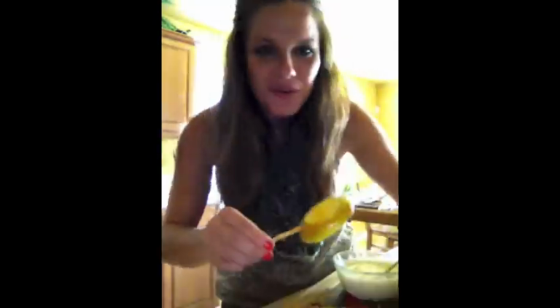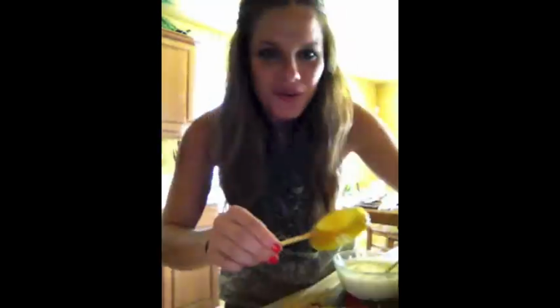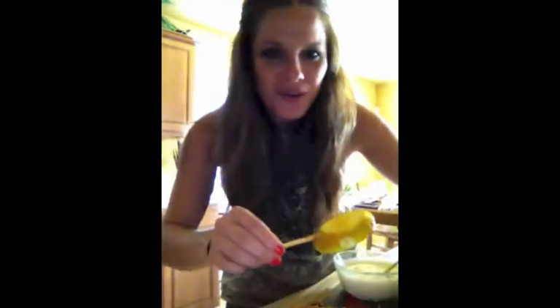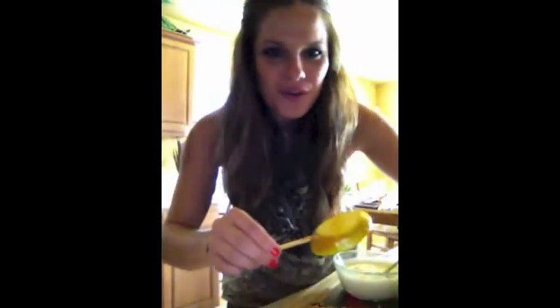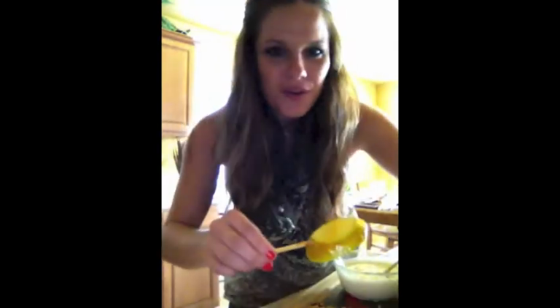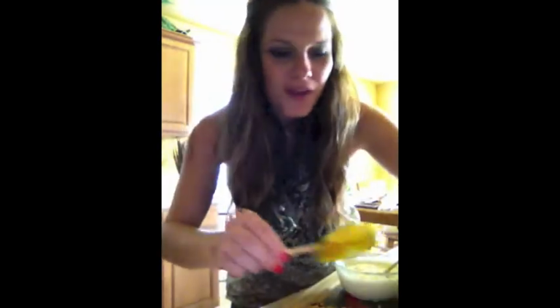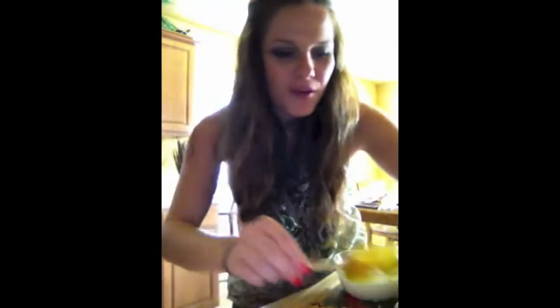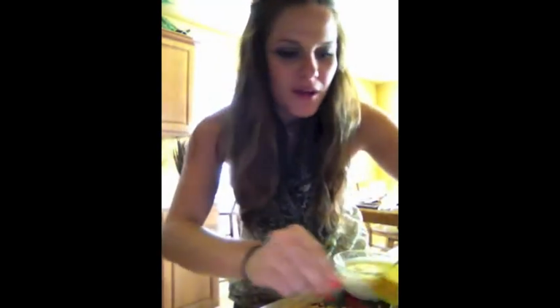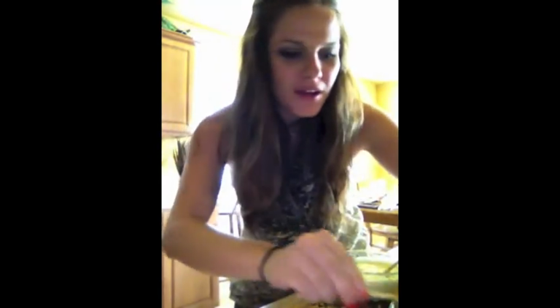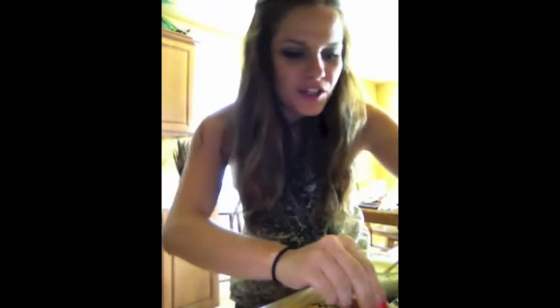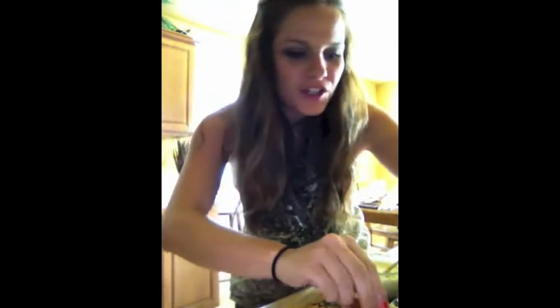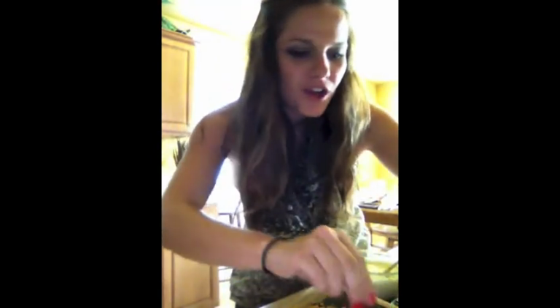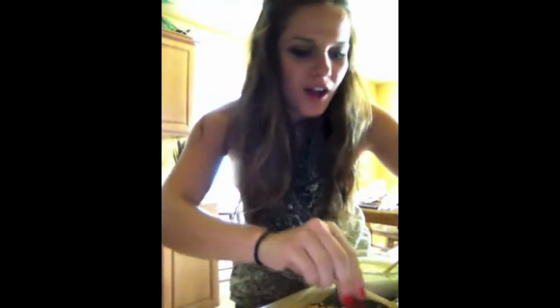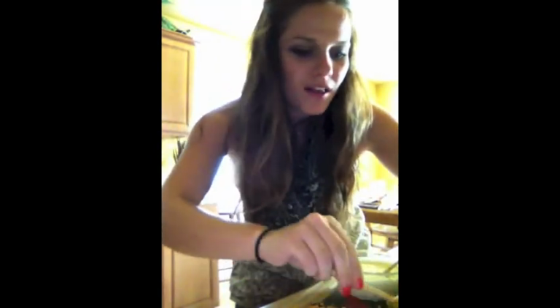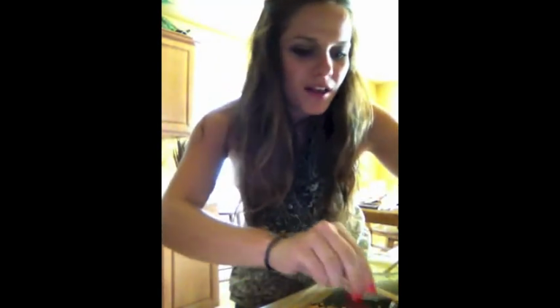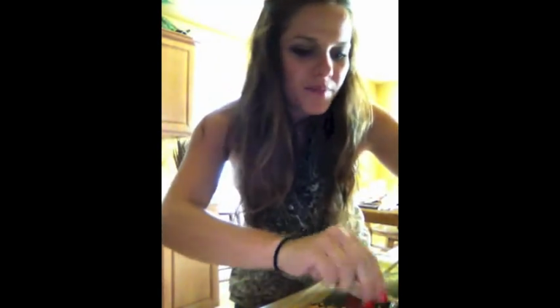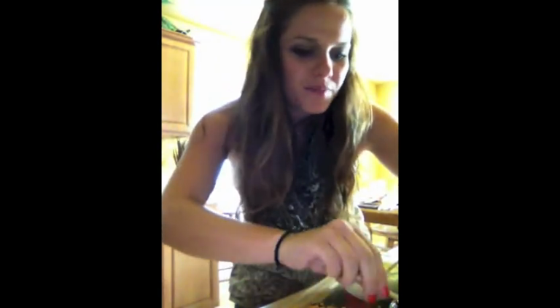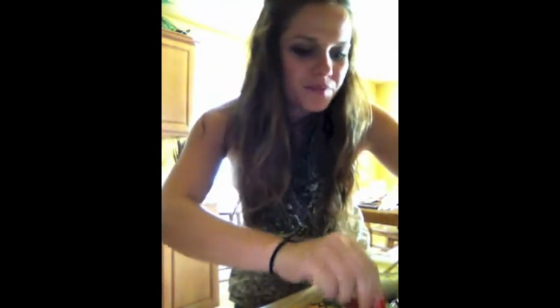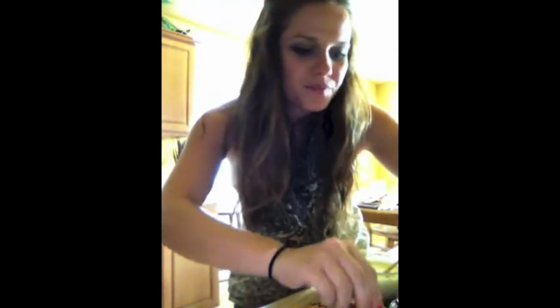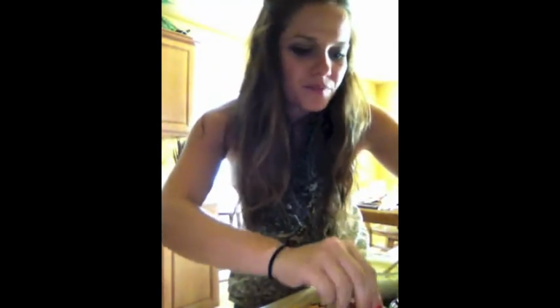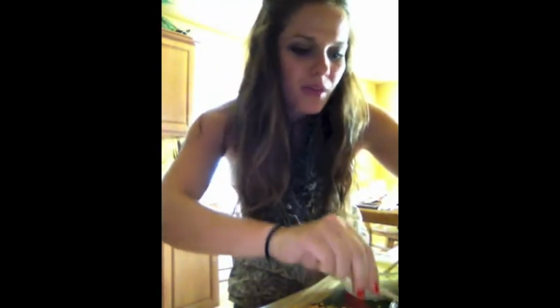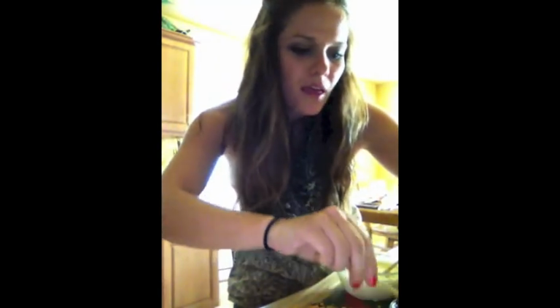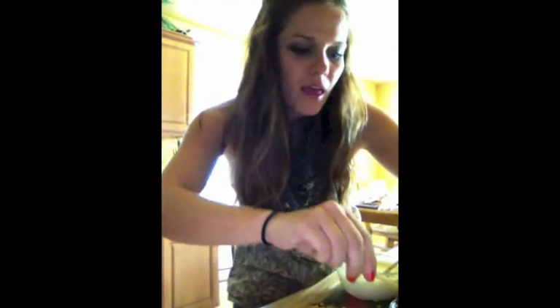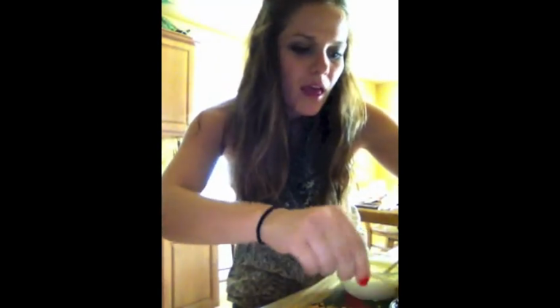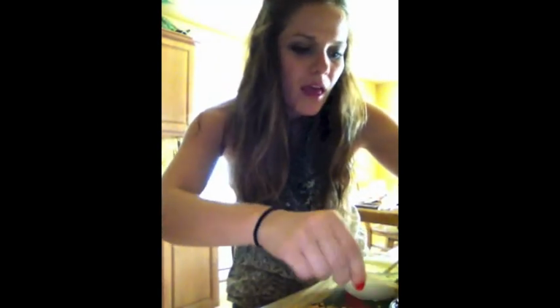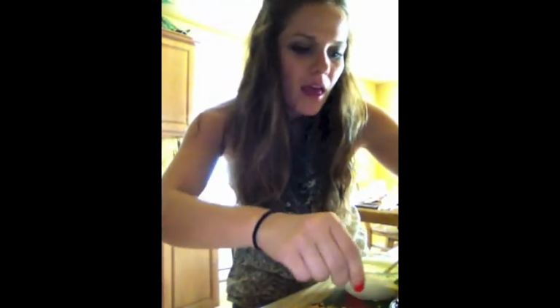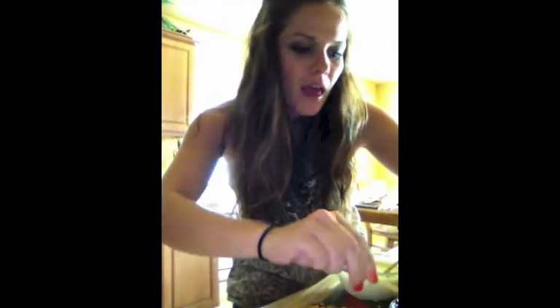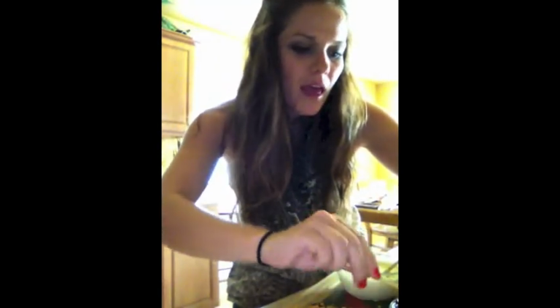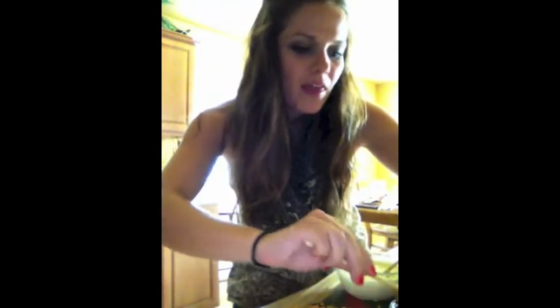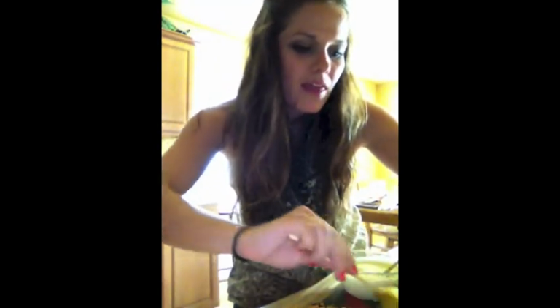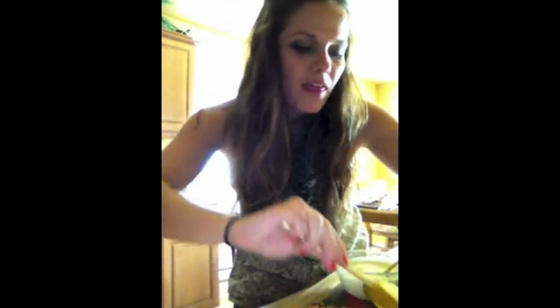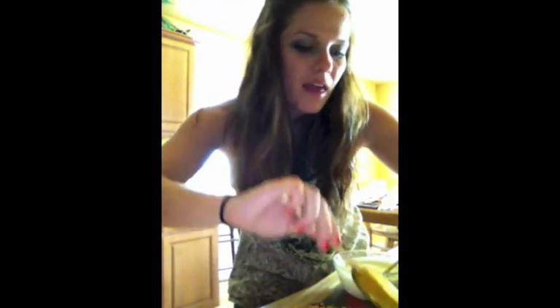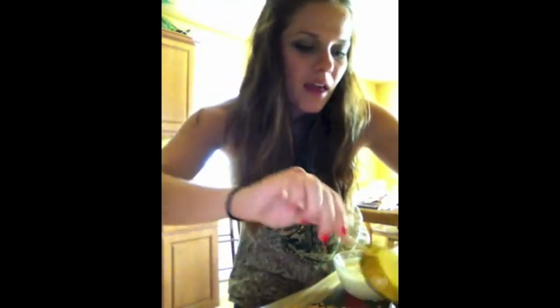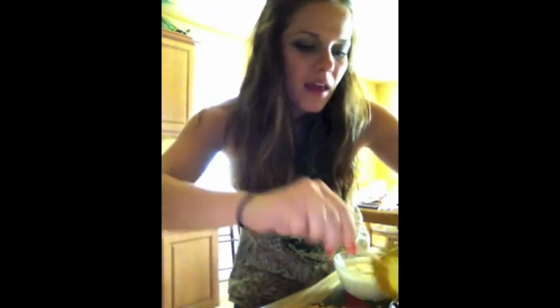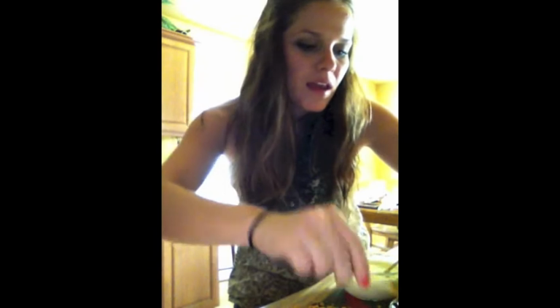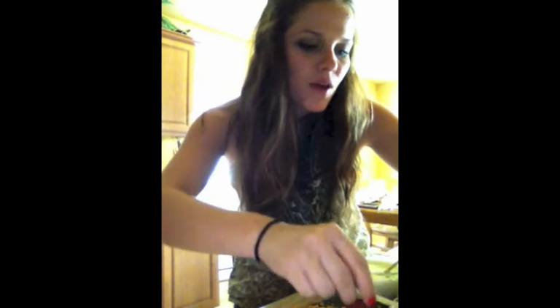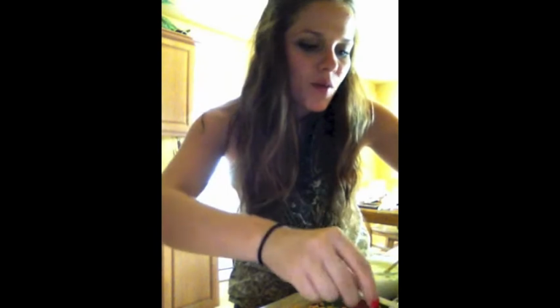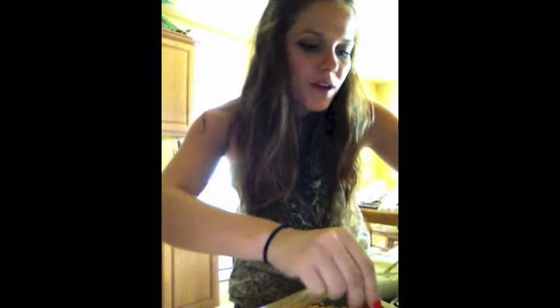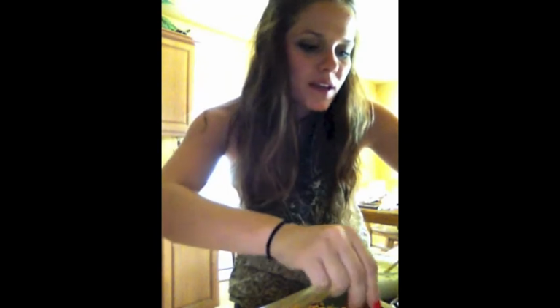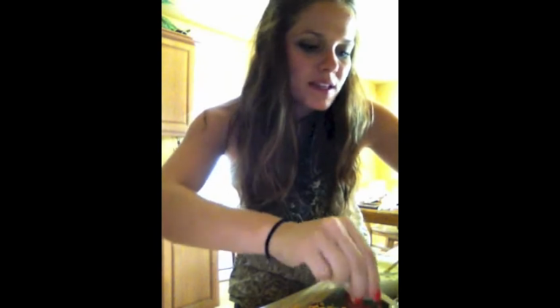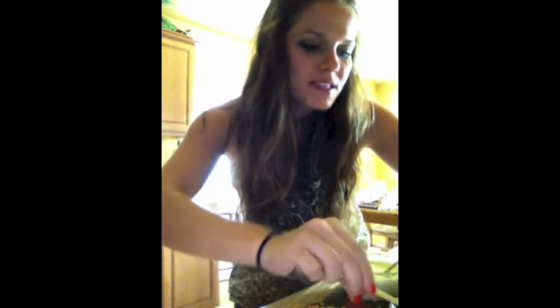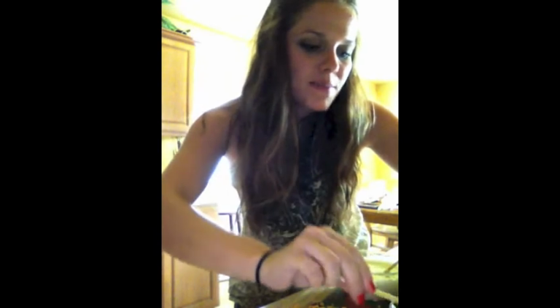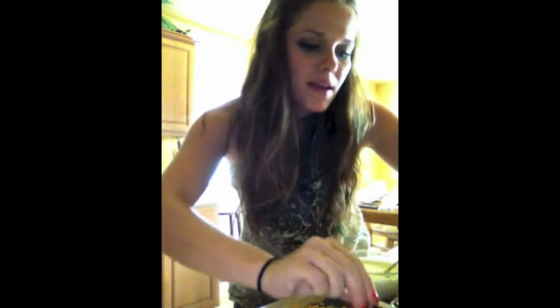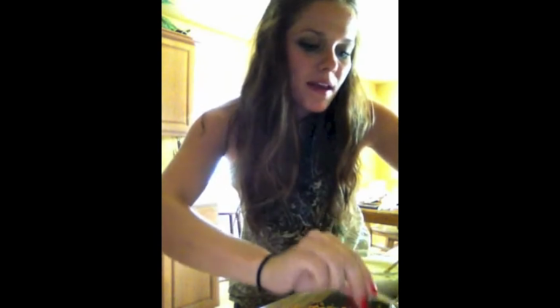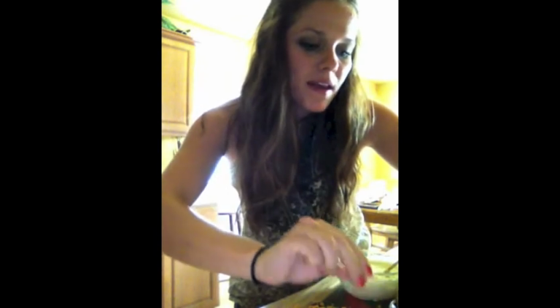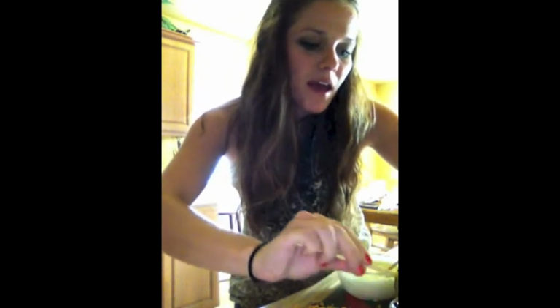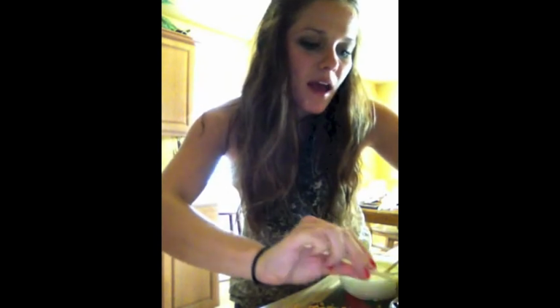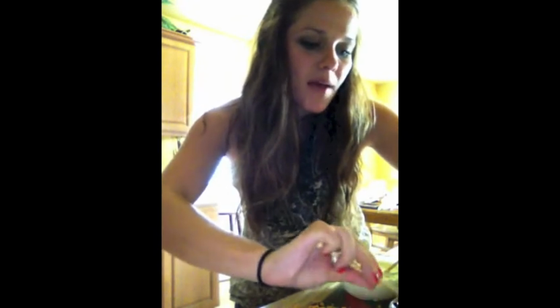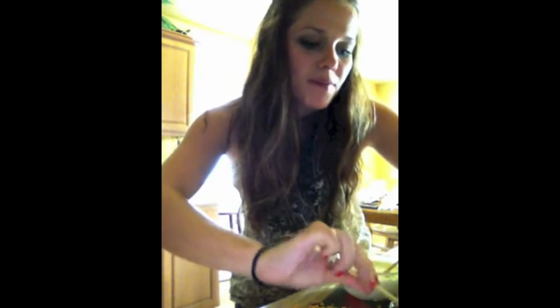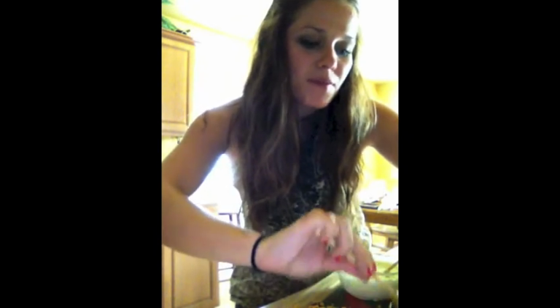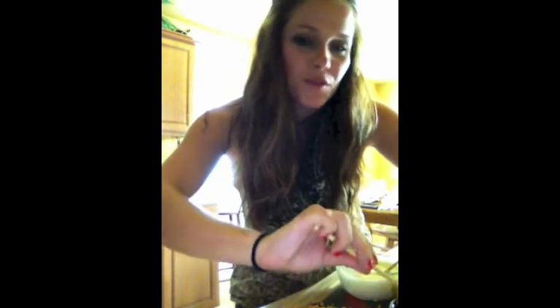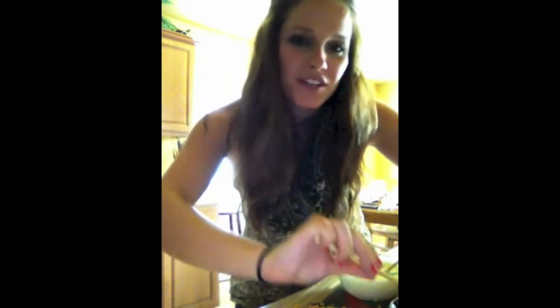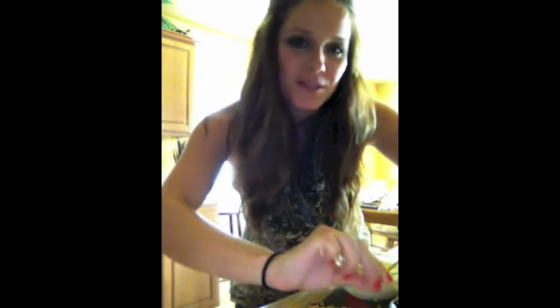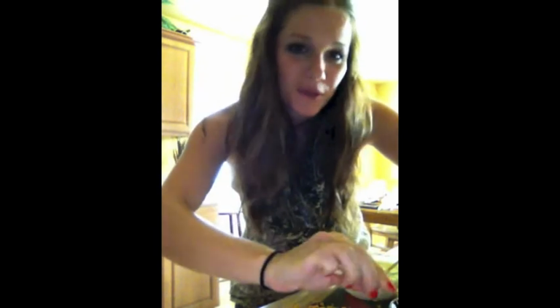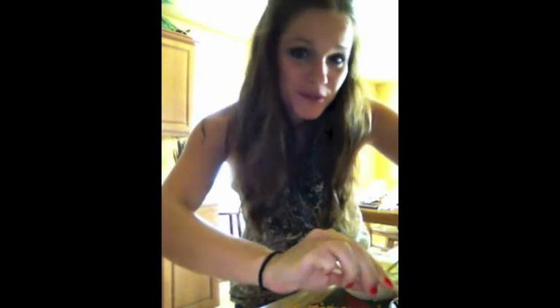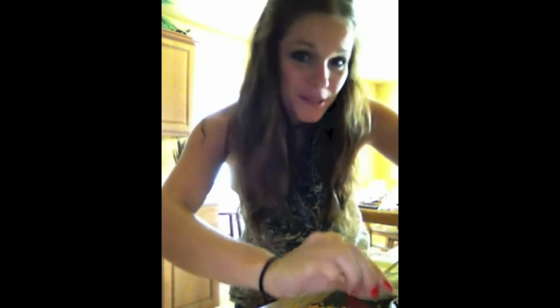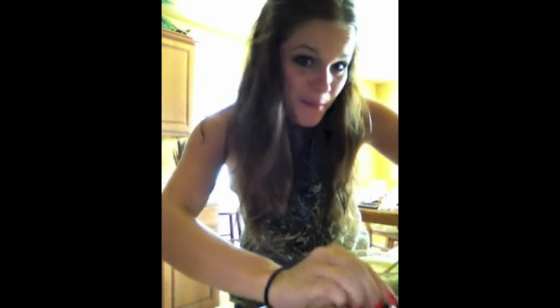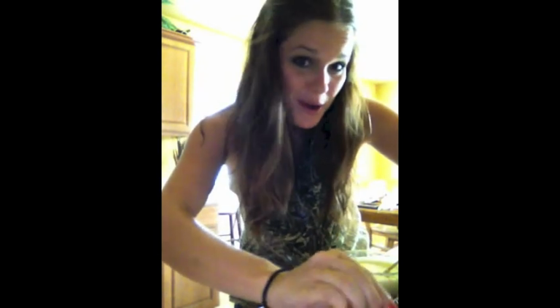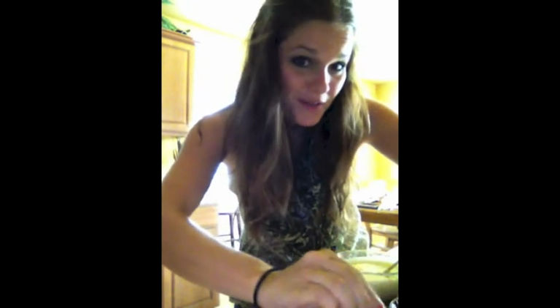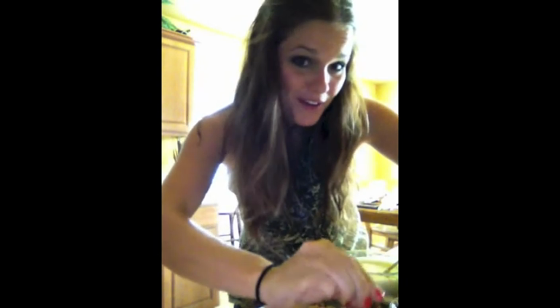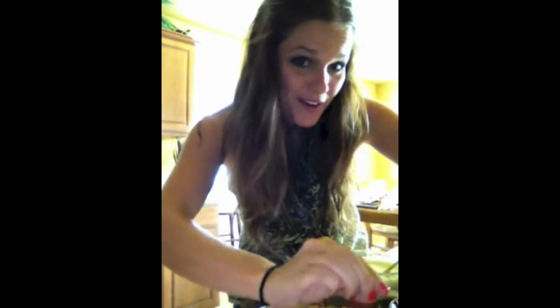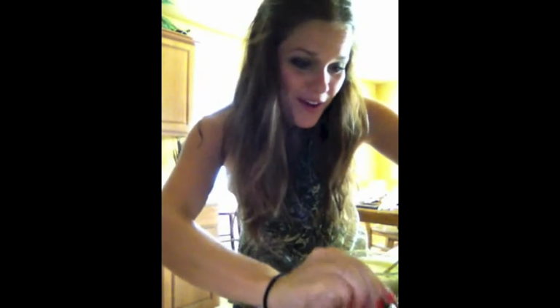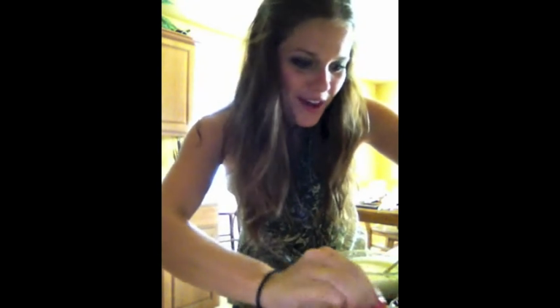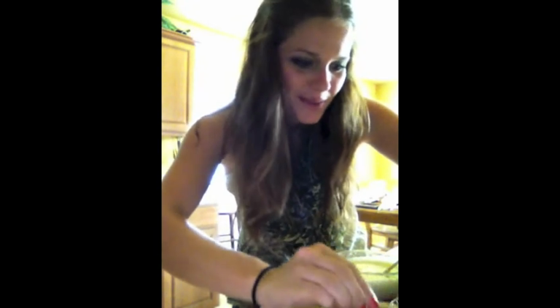We're going to do another one in chocolate — dip it and sprinkle some Butterfinger on it.